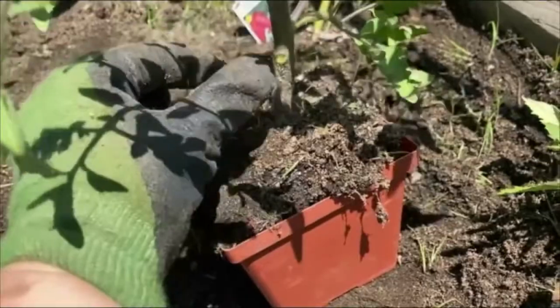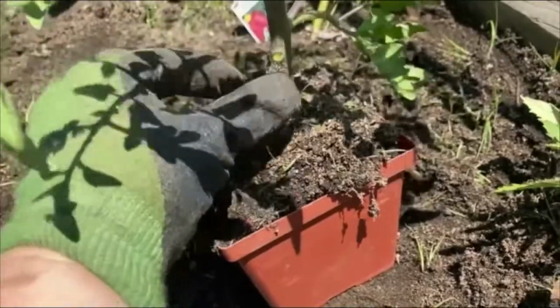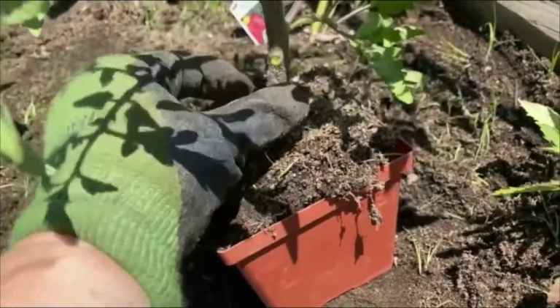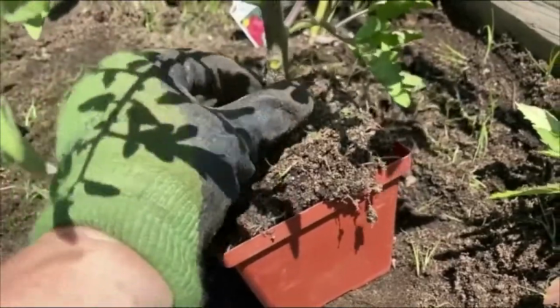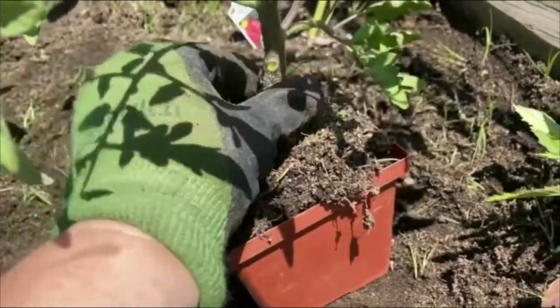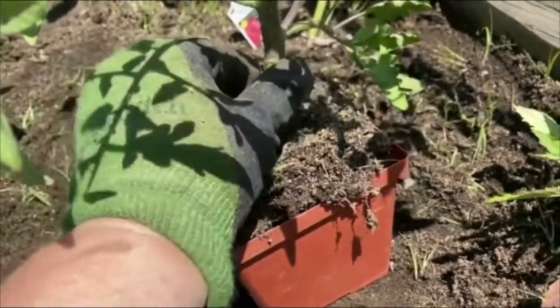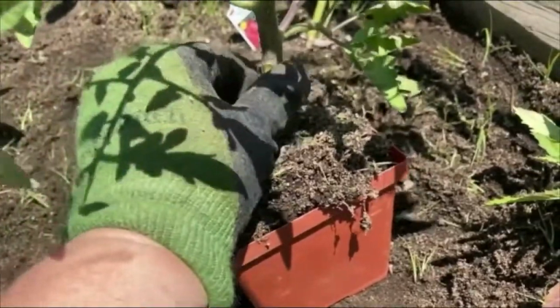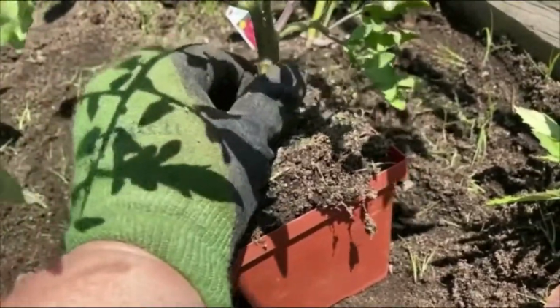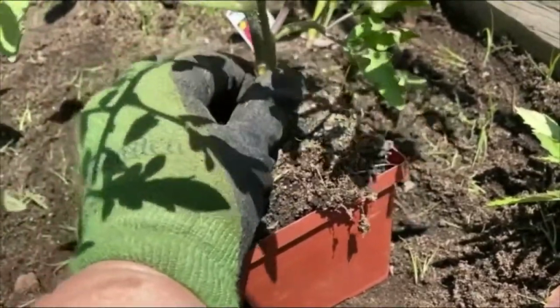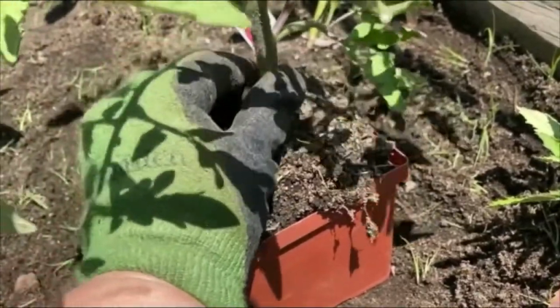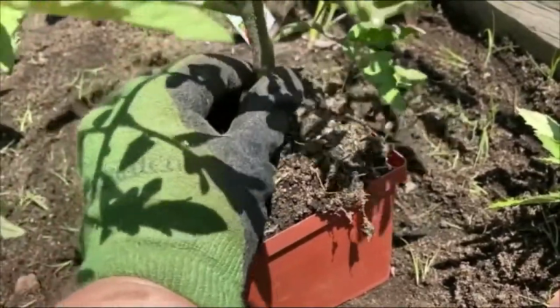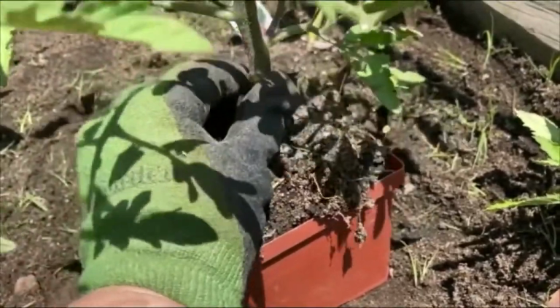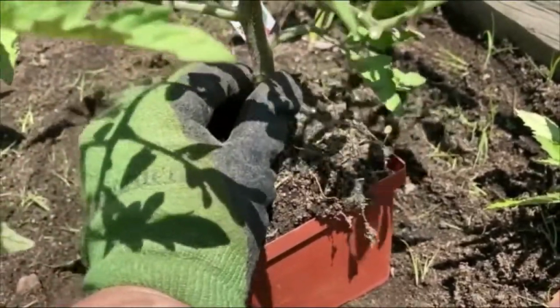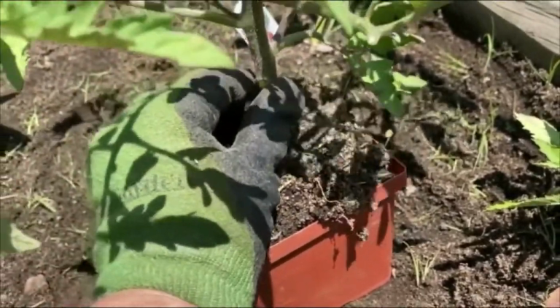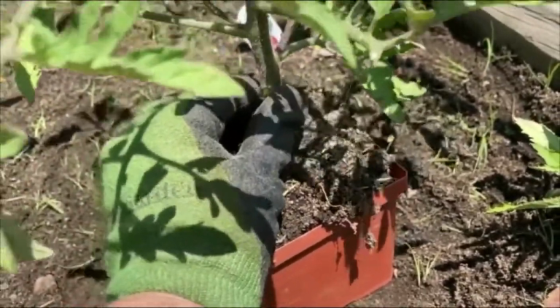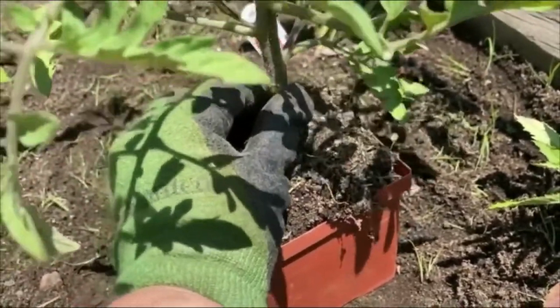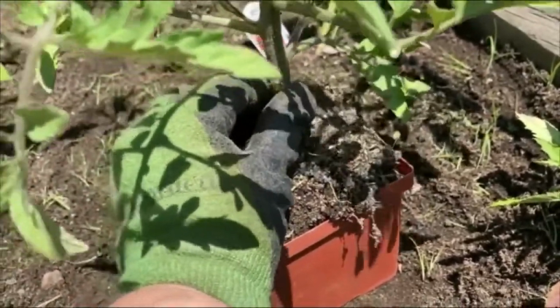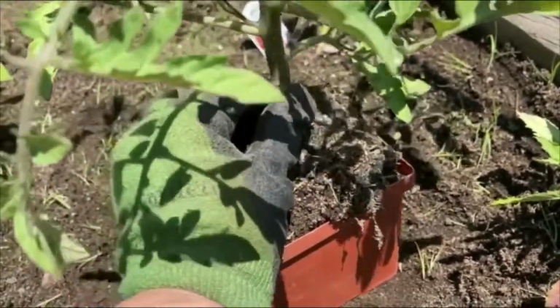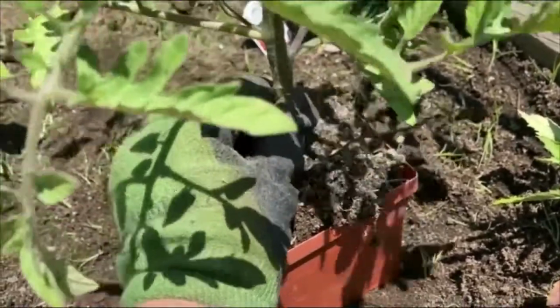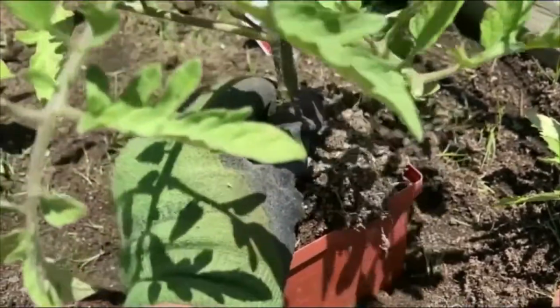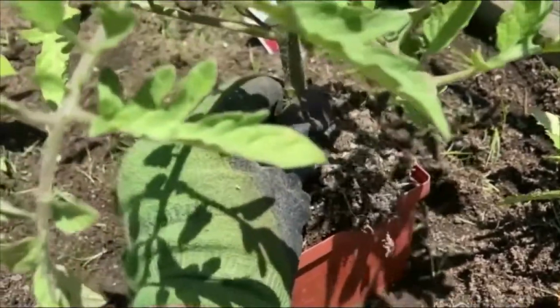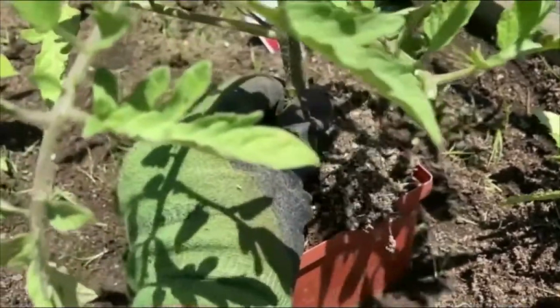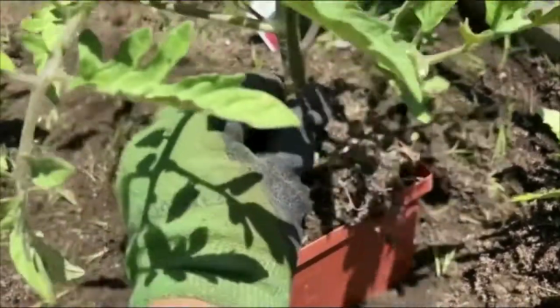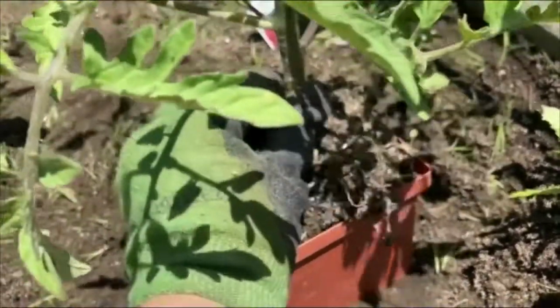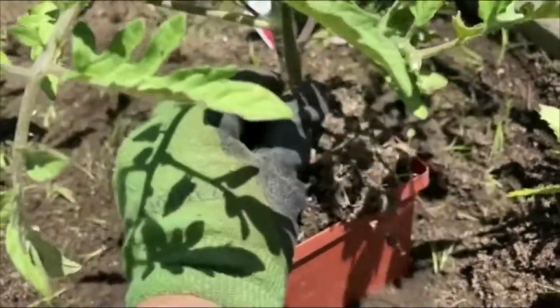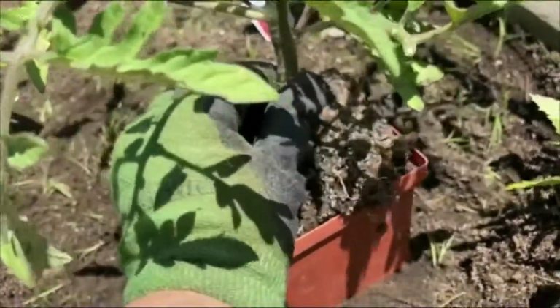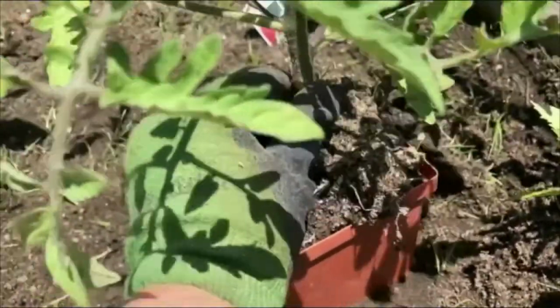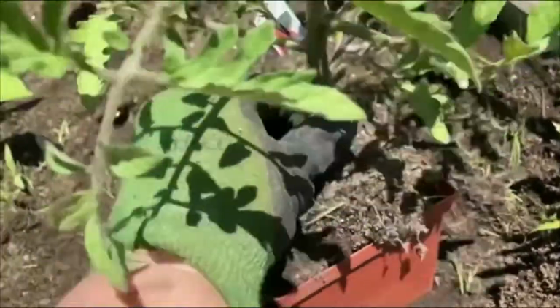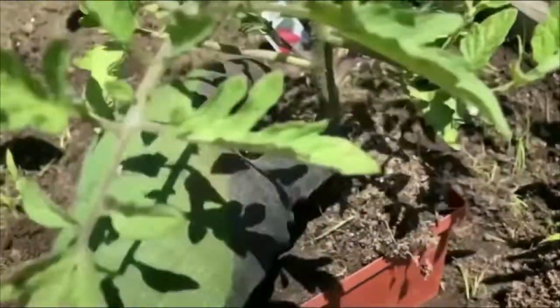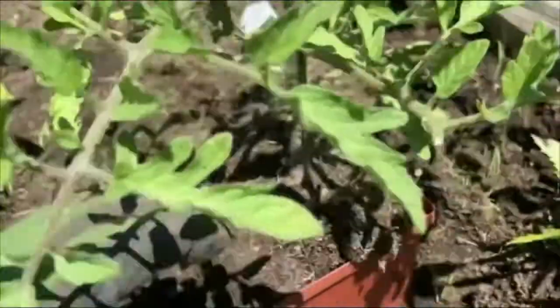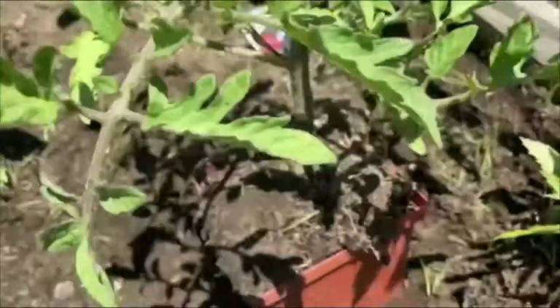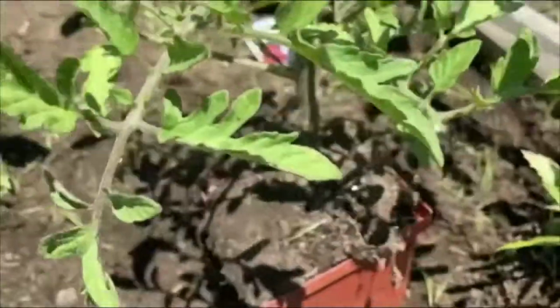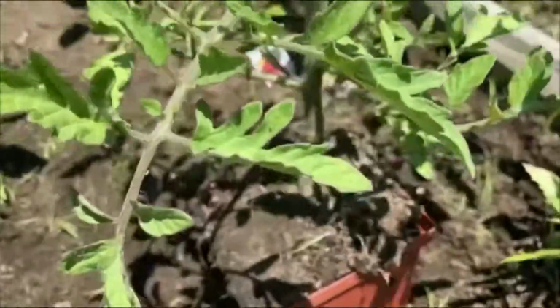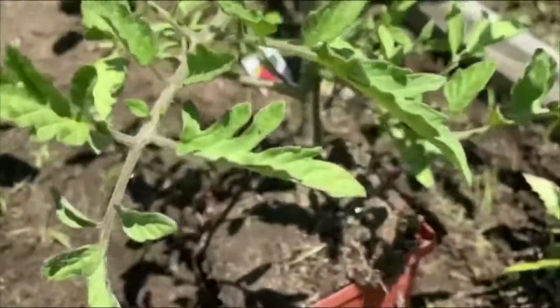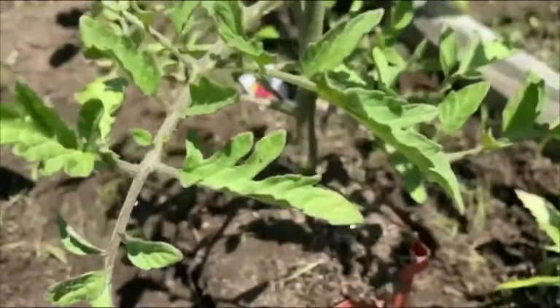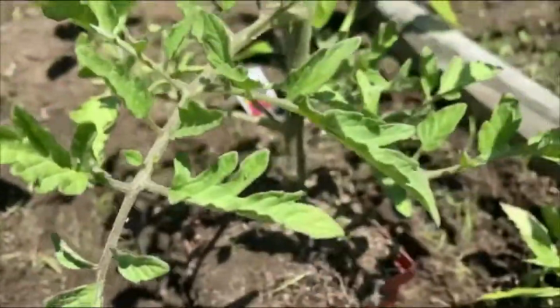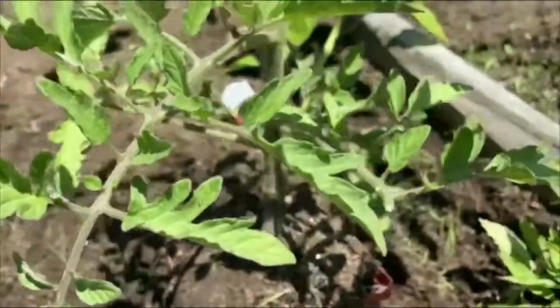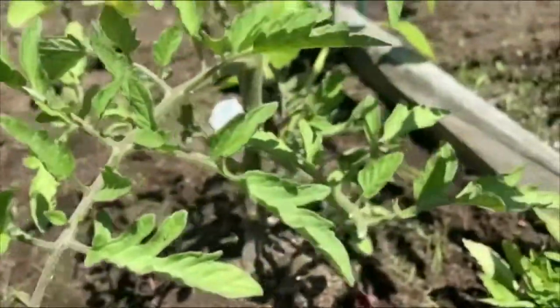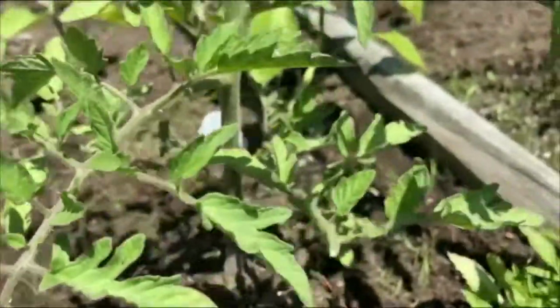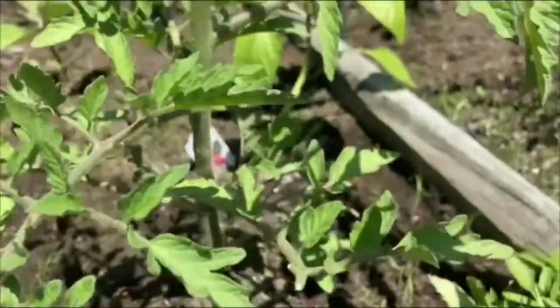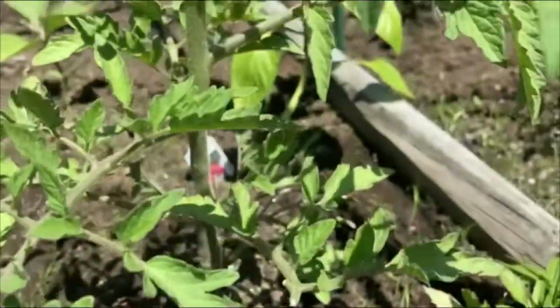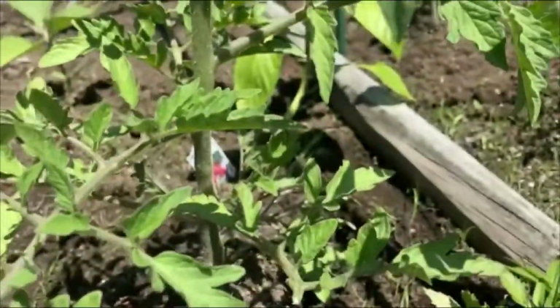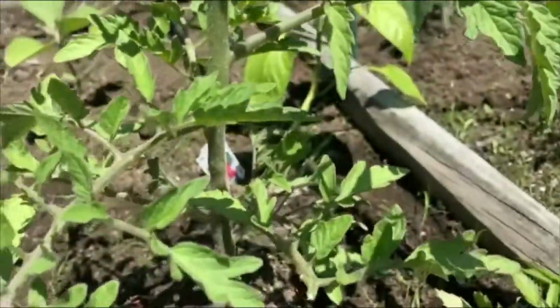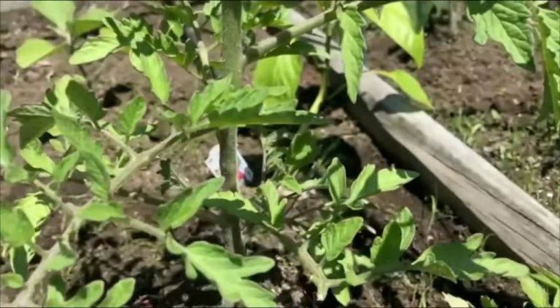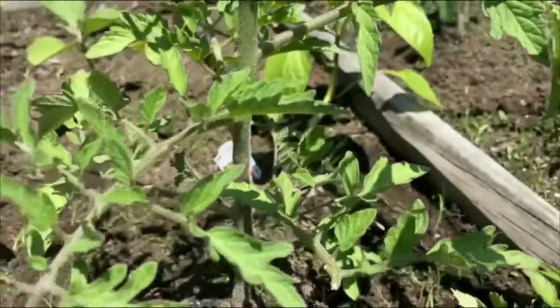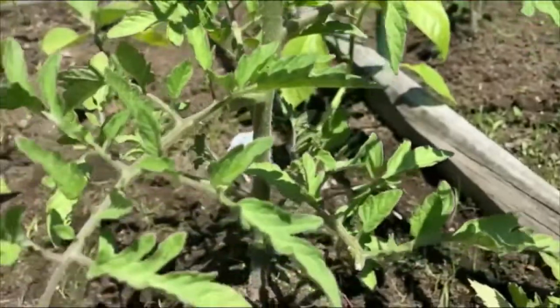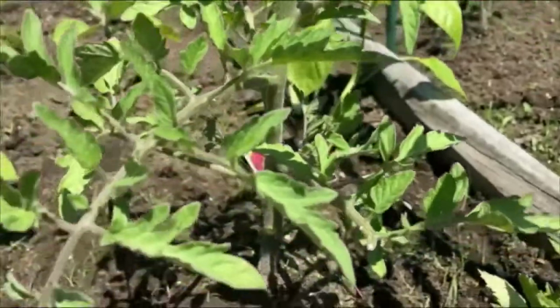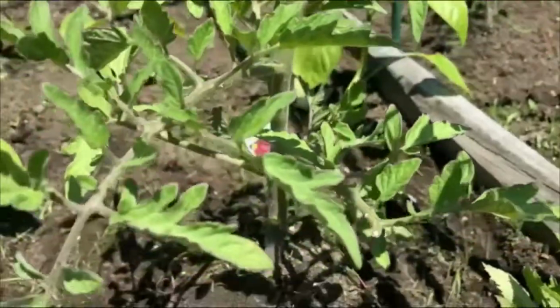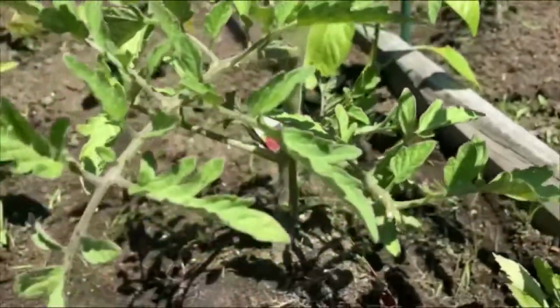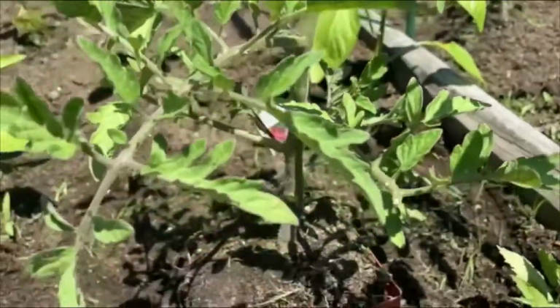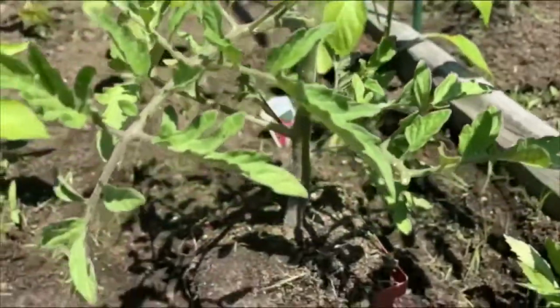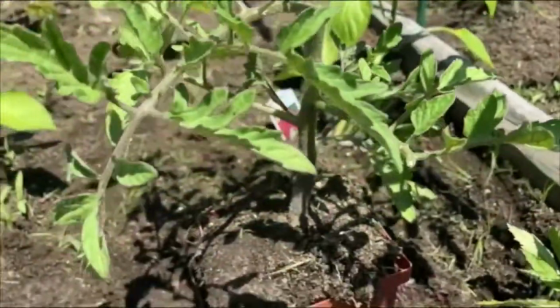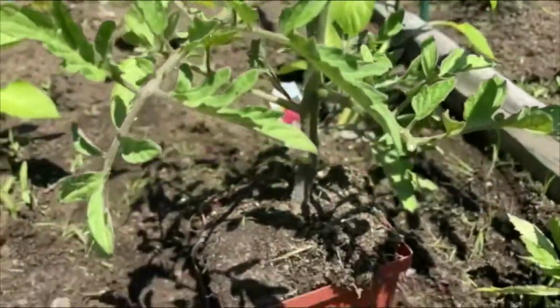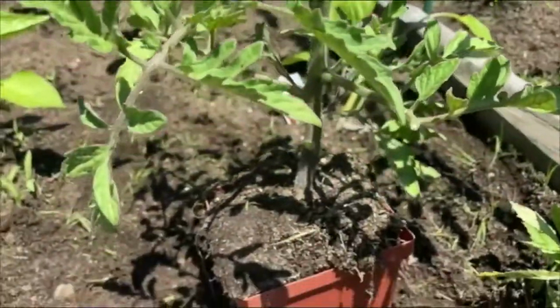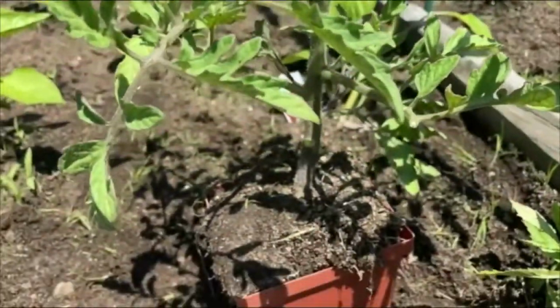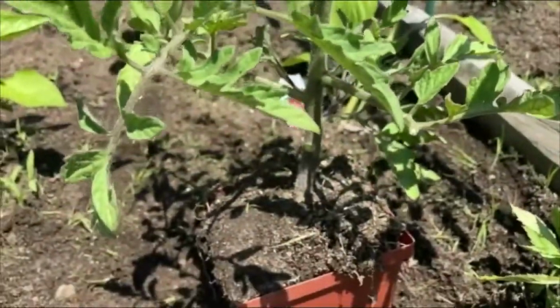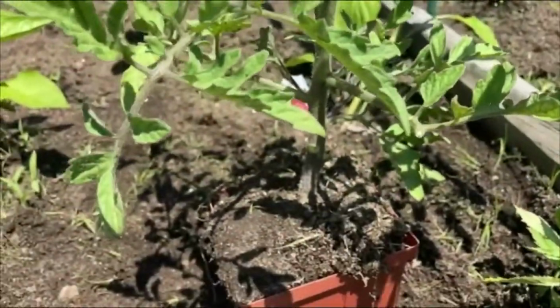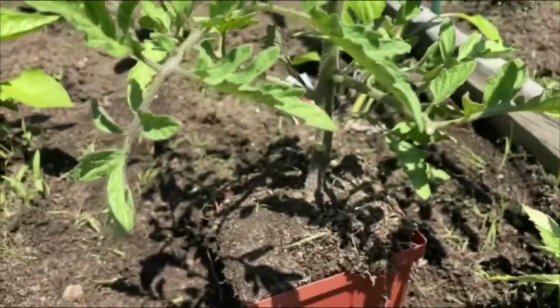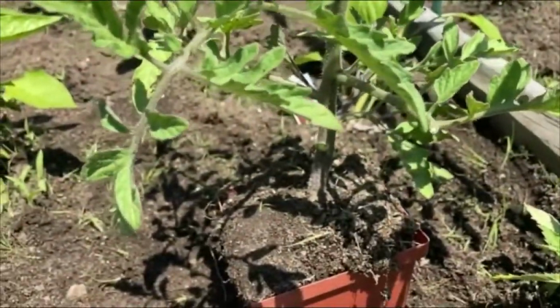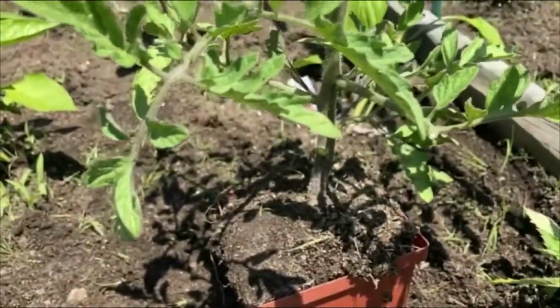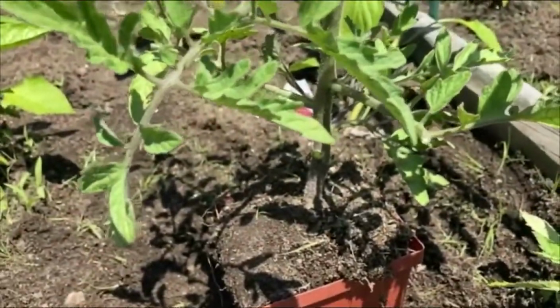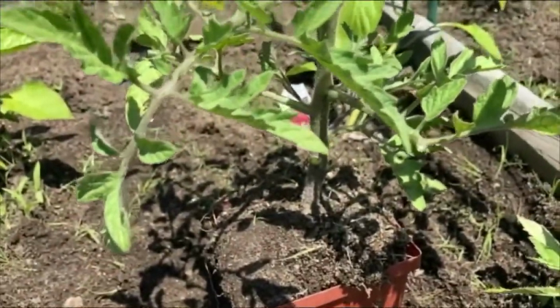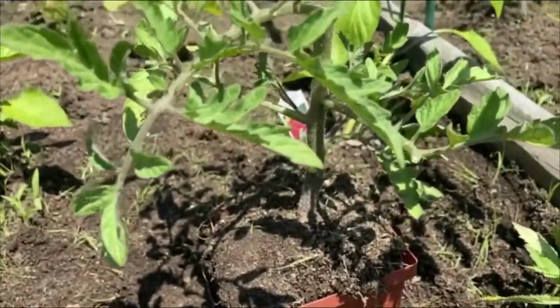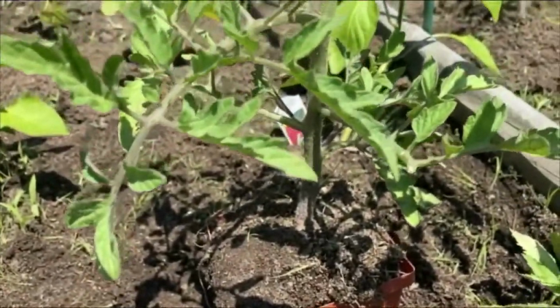Especially because he's going to become a really big plant. So we're going to go ahead and dig him right in.